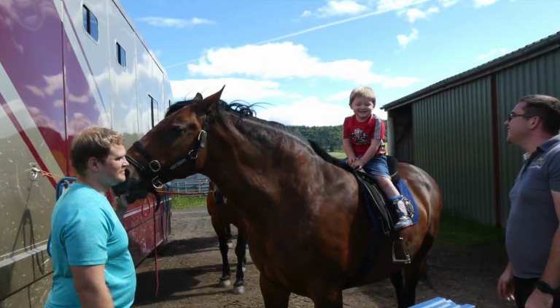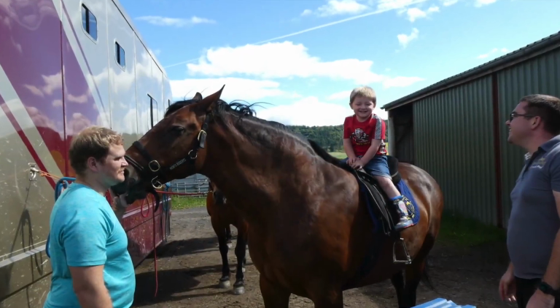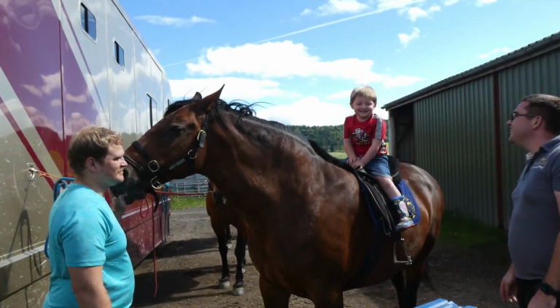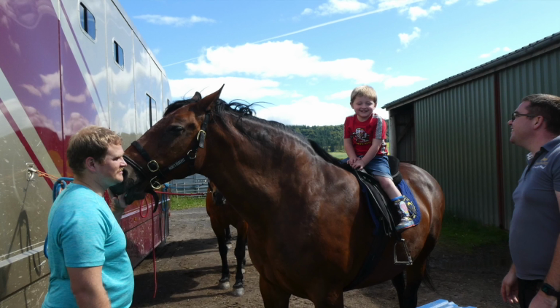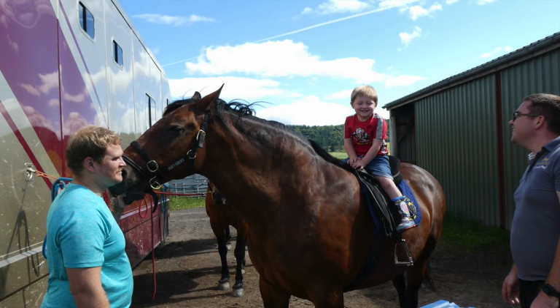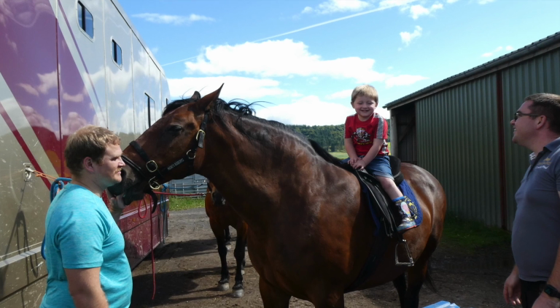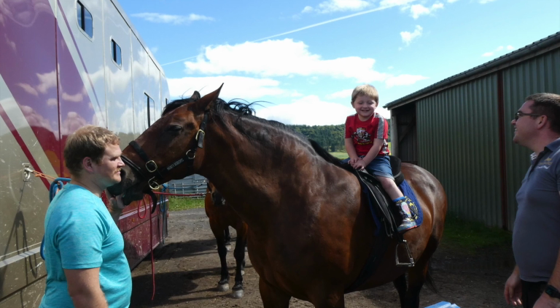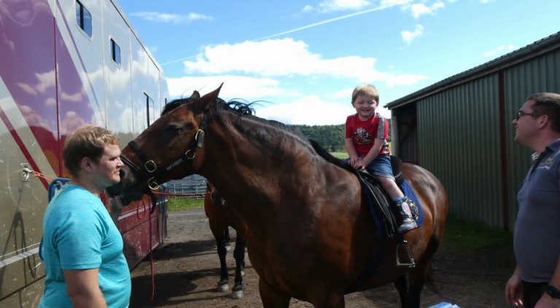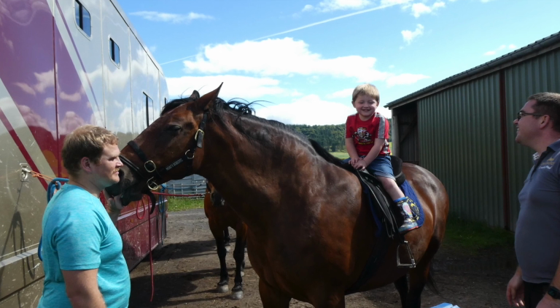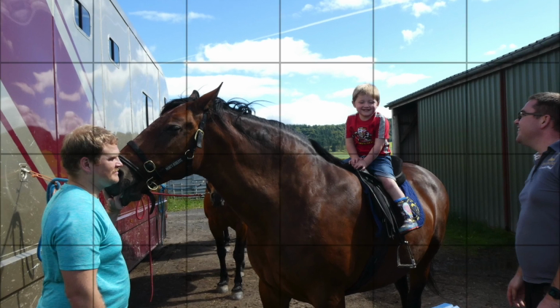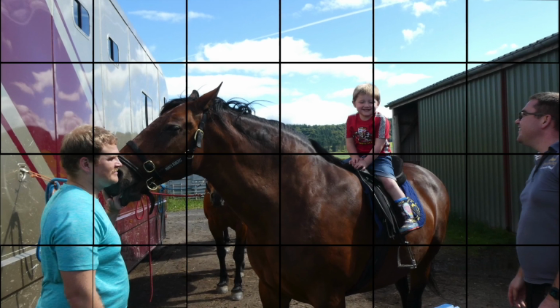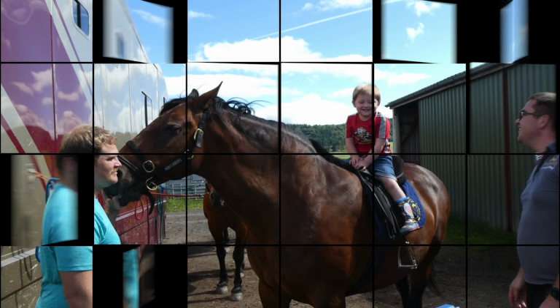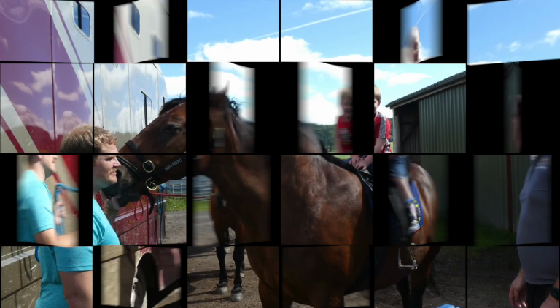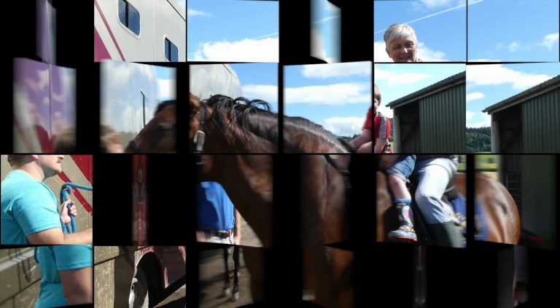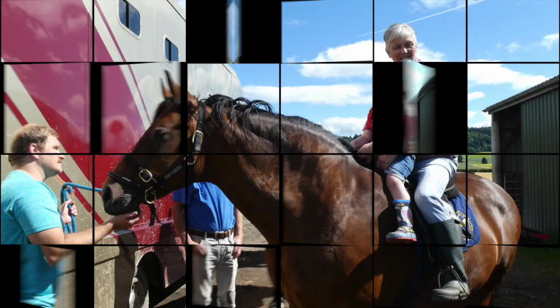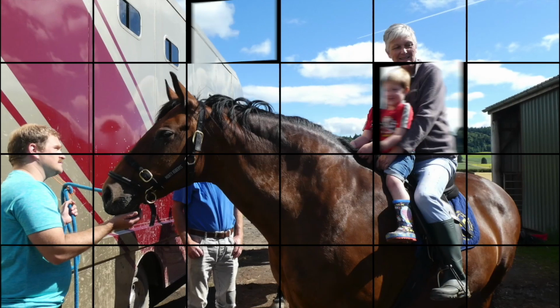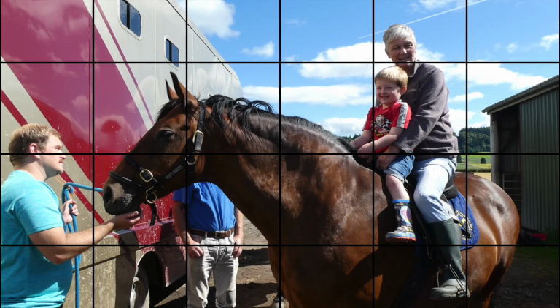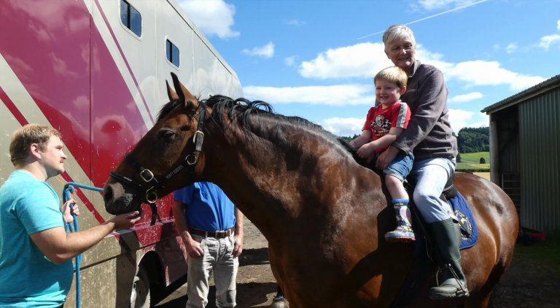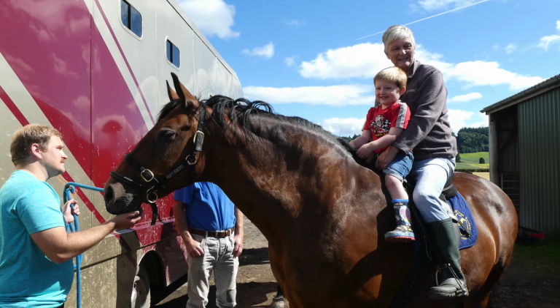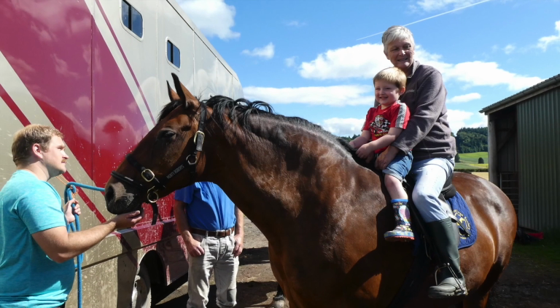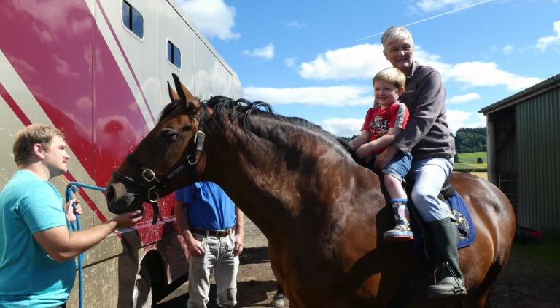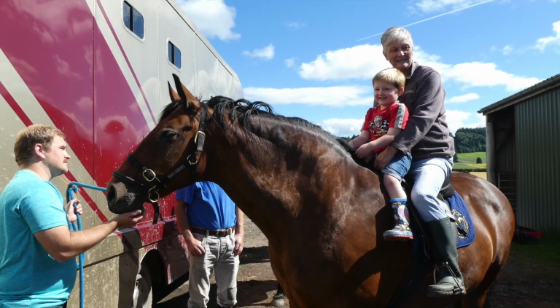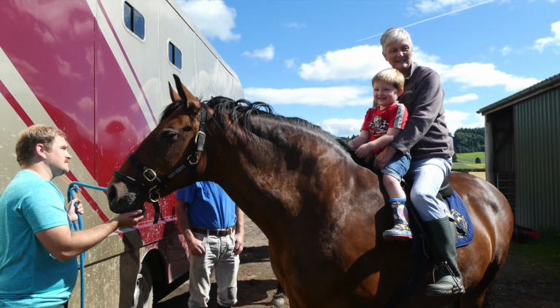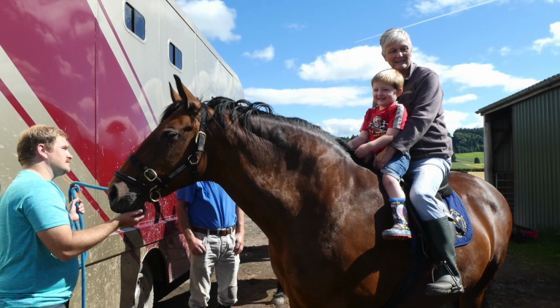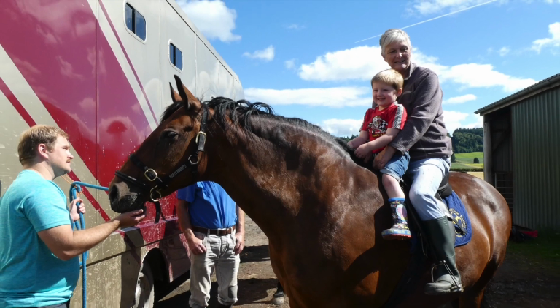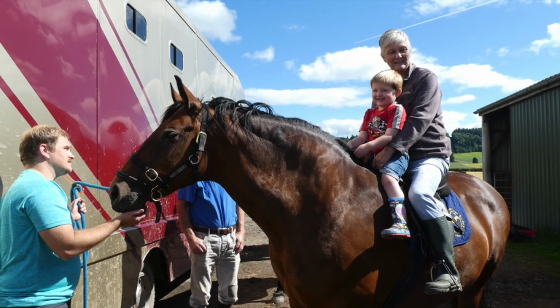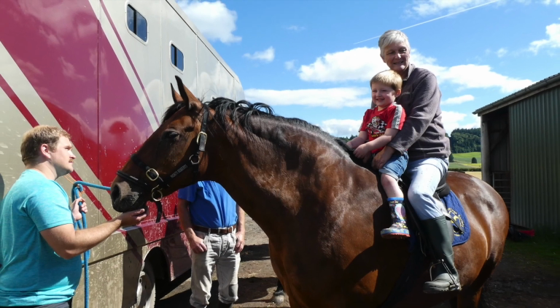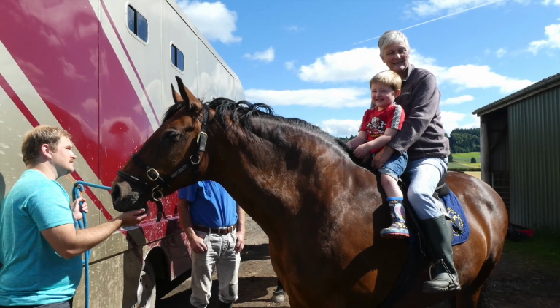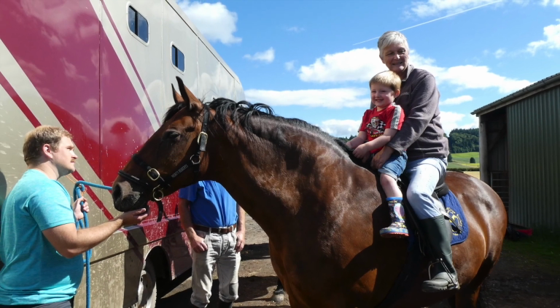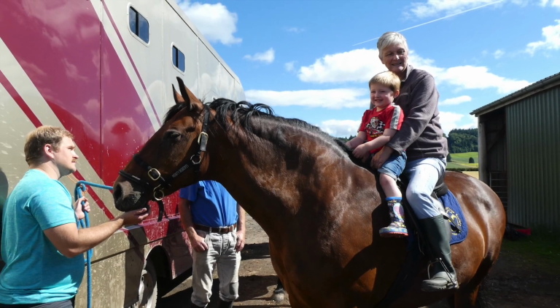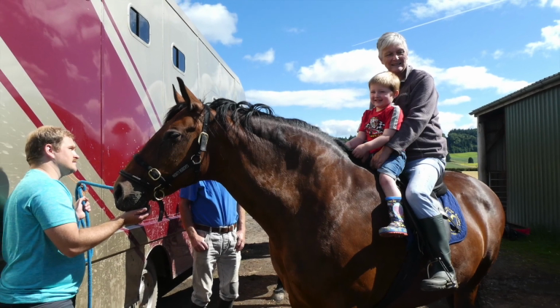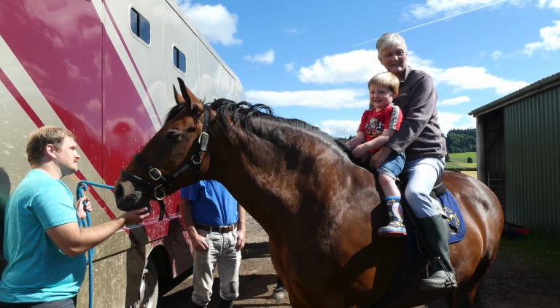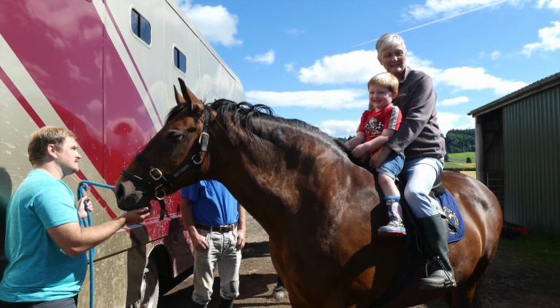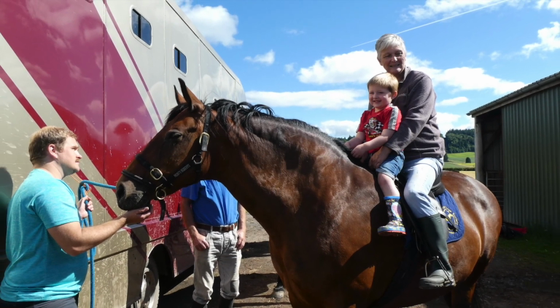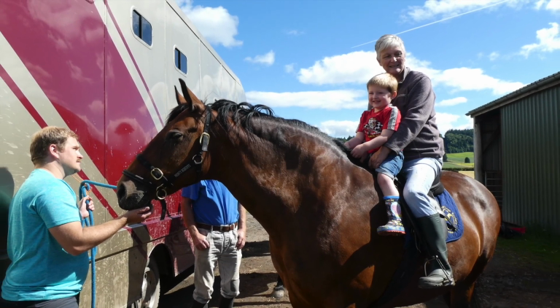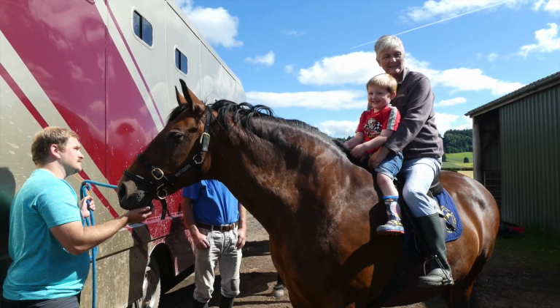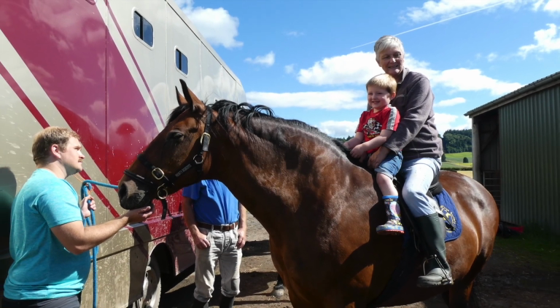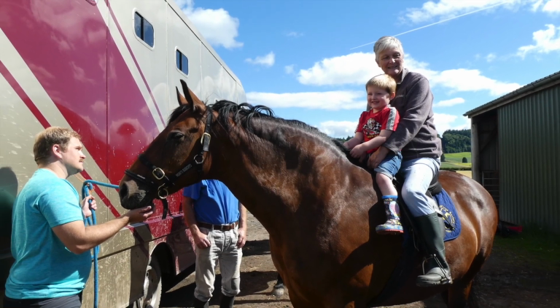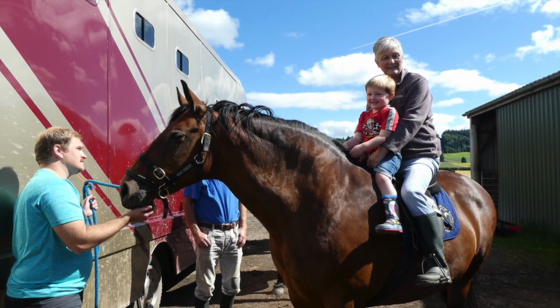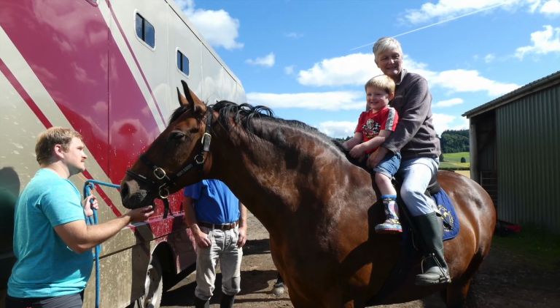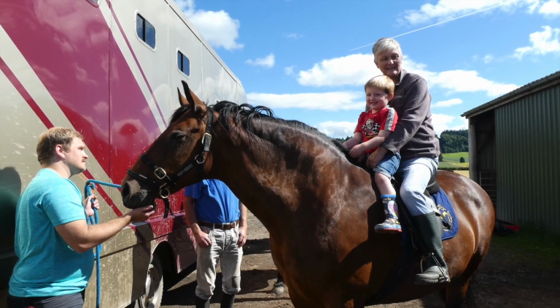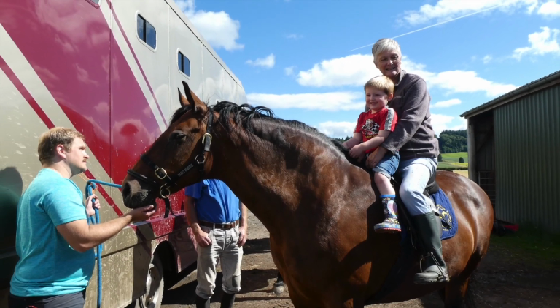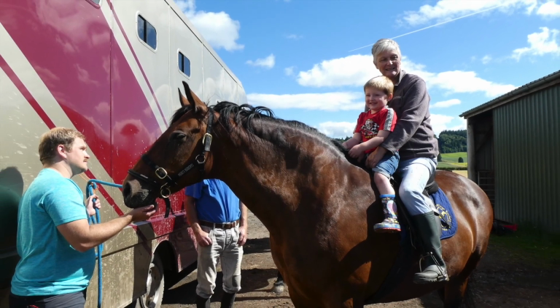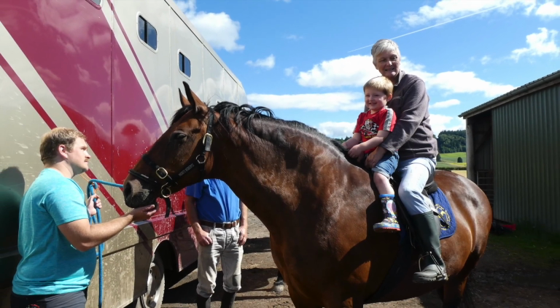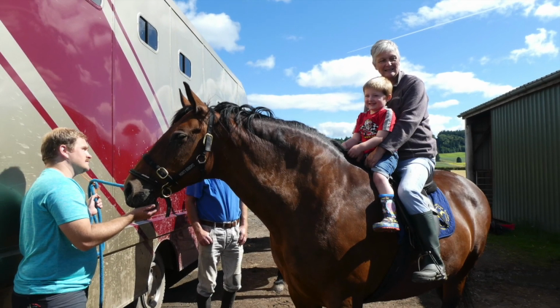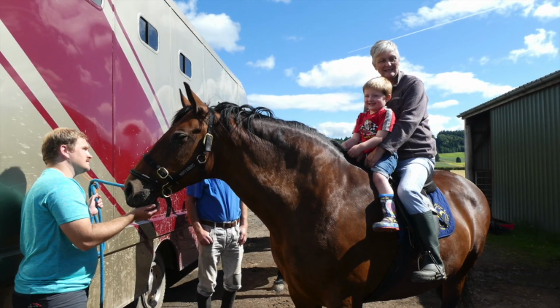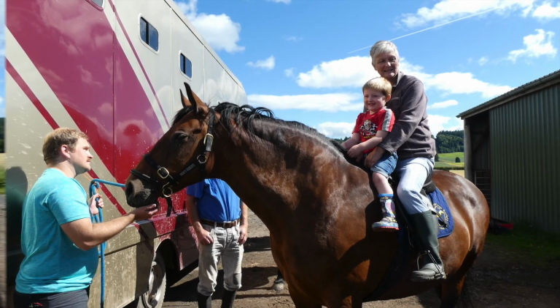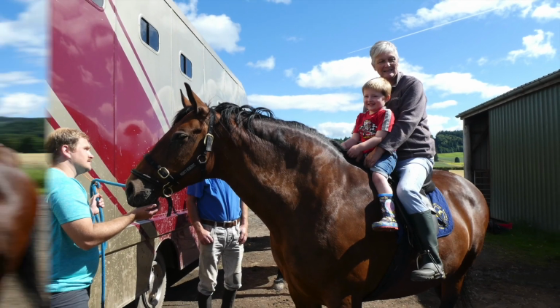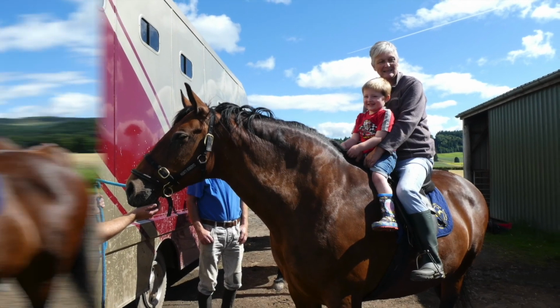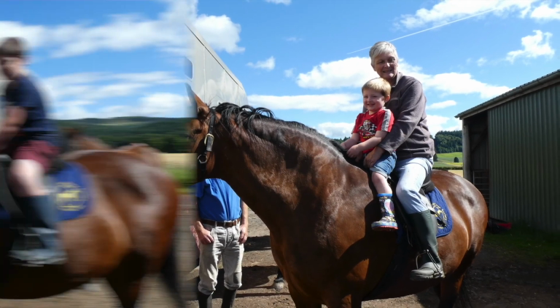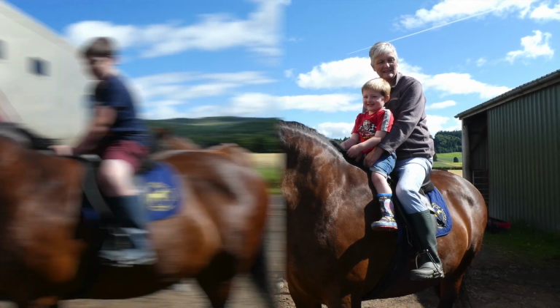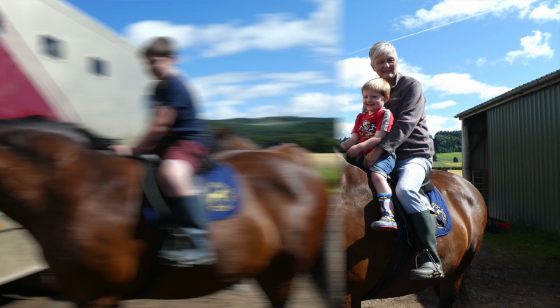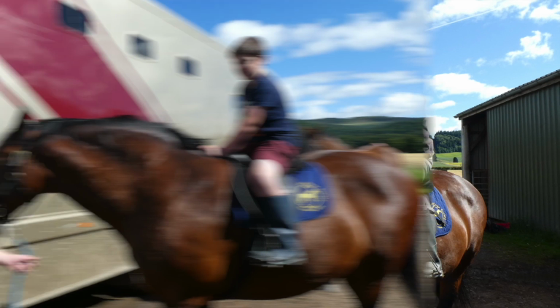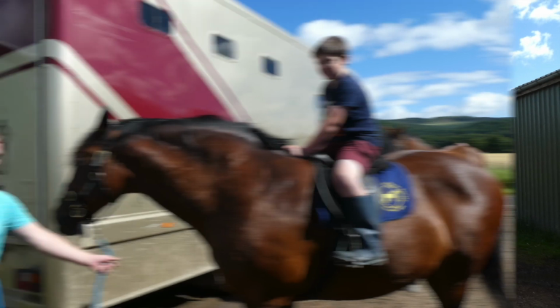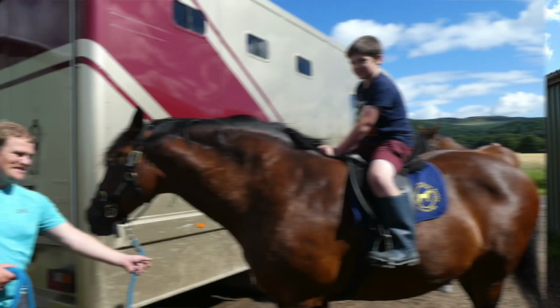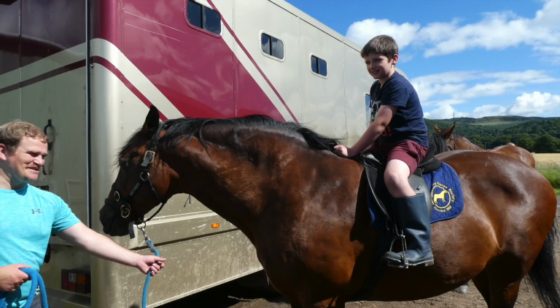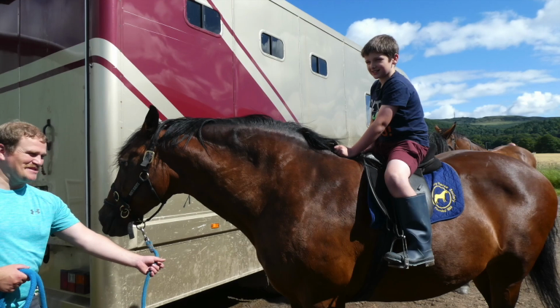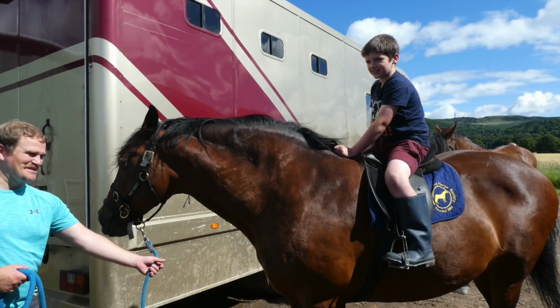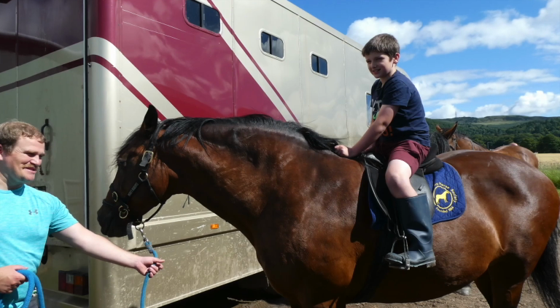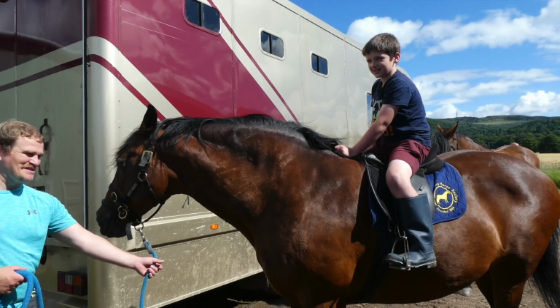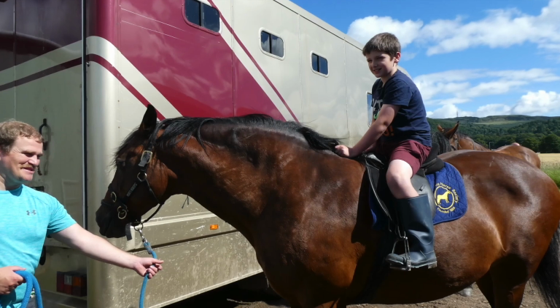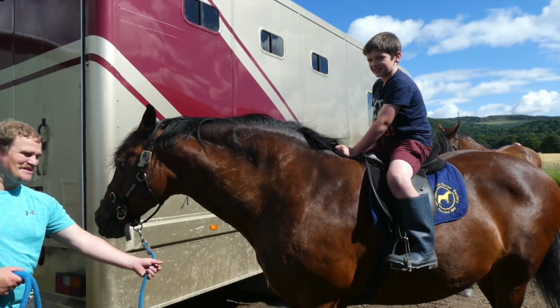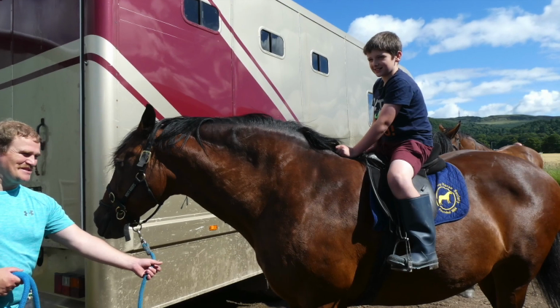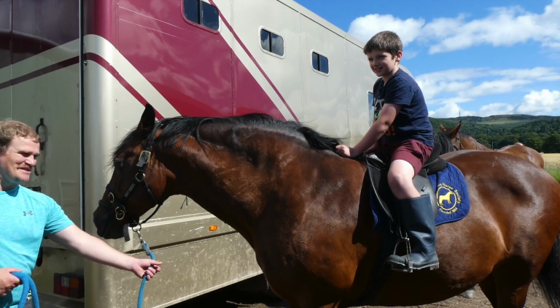Due to their calm nature, Cleveland Bays make the ideal family horse that even the youngest can get involved with.